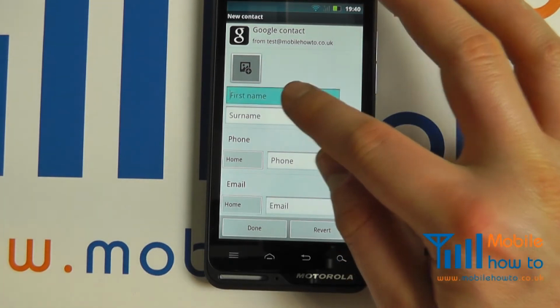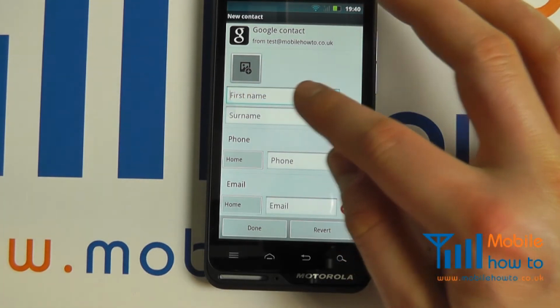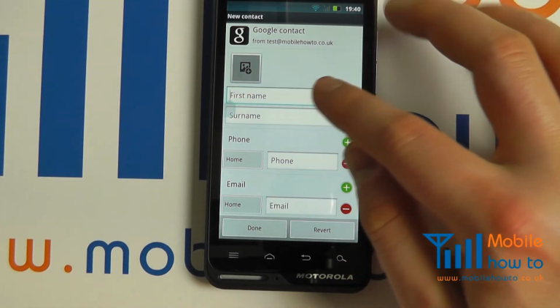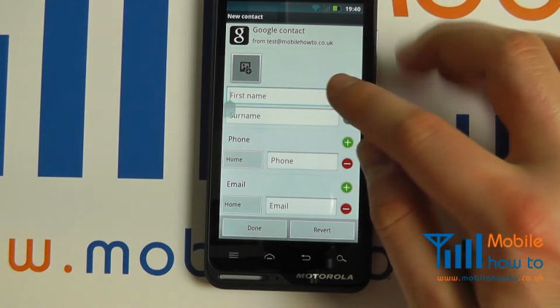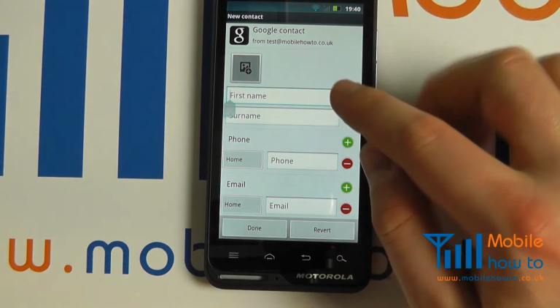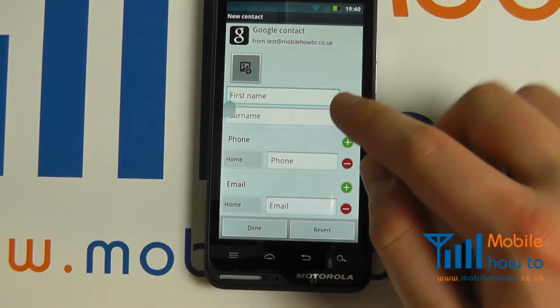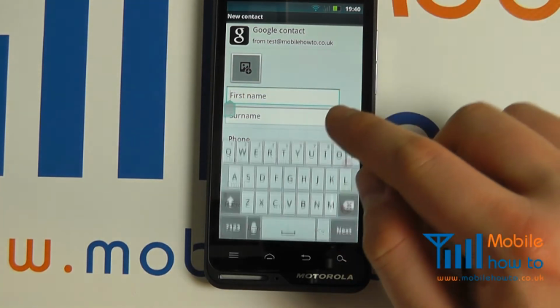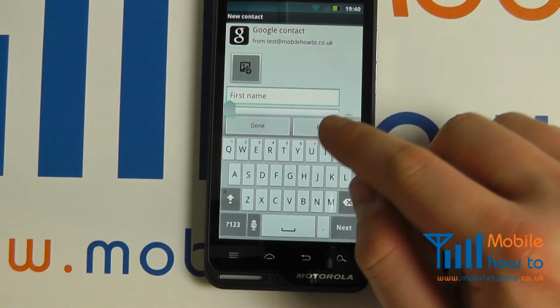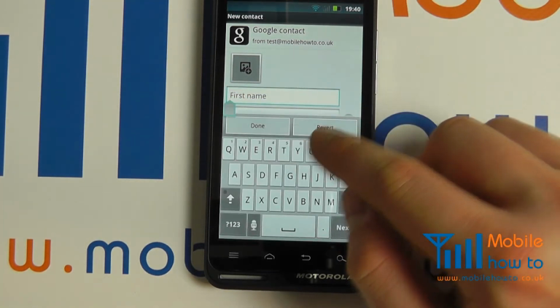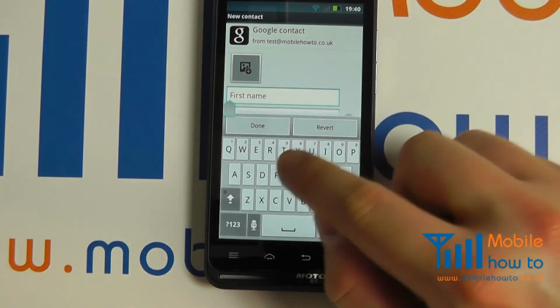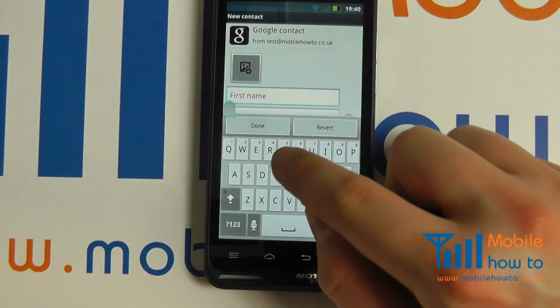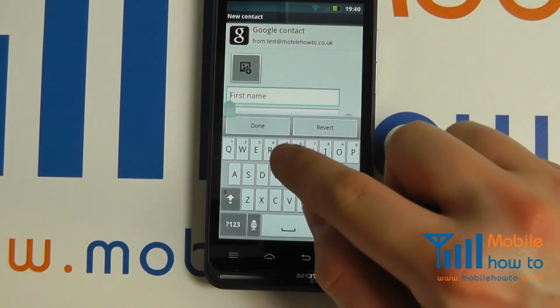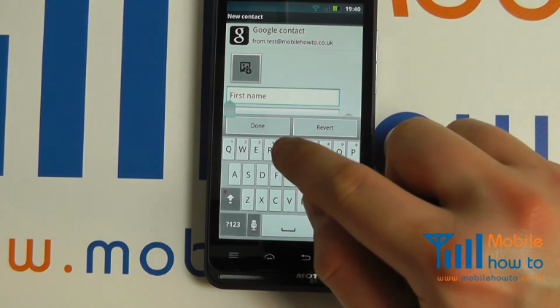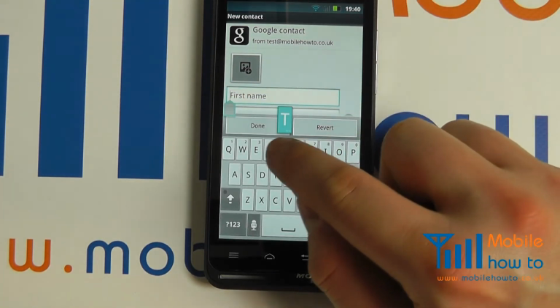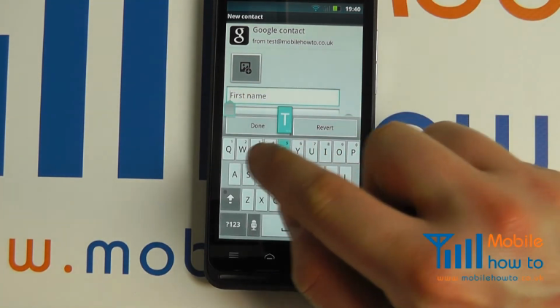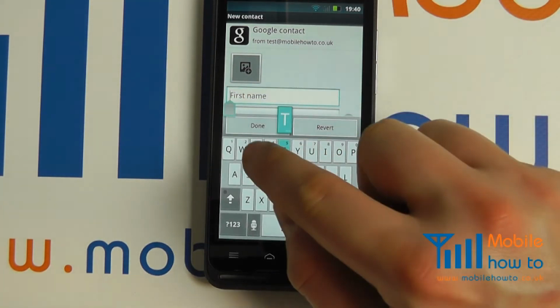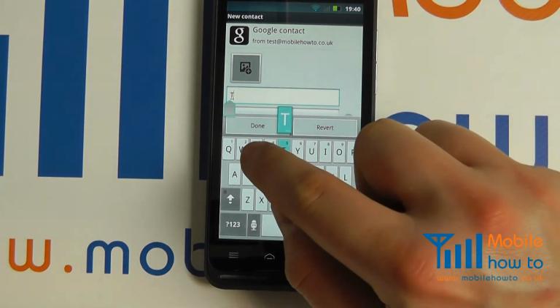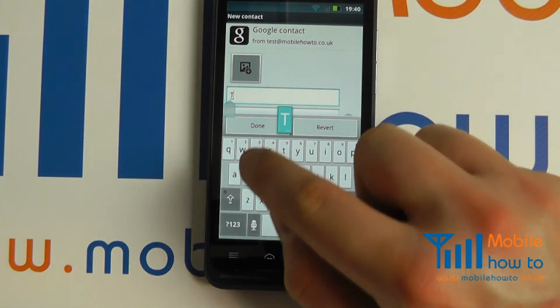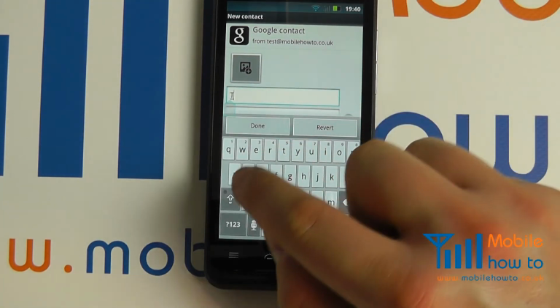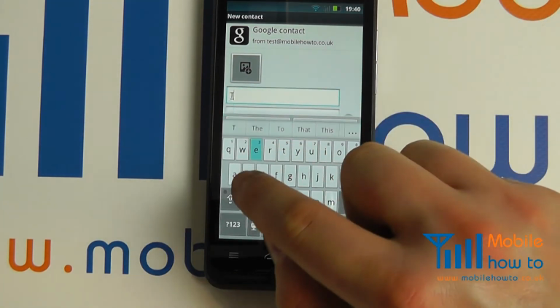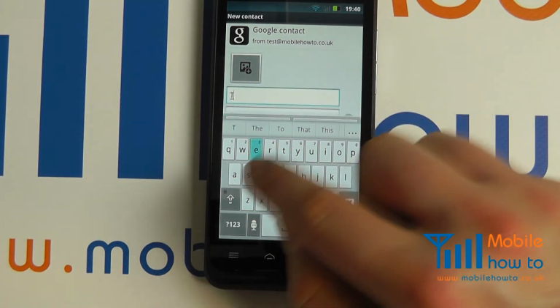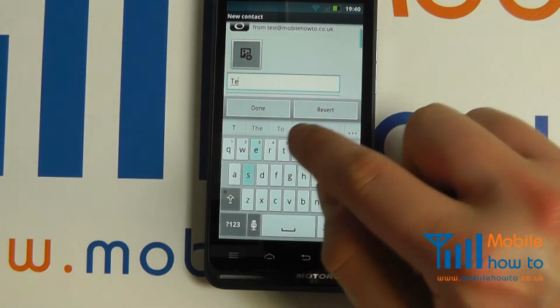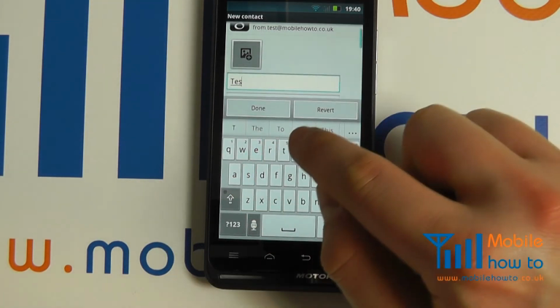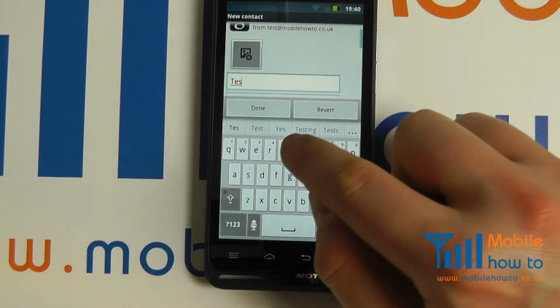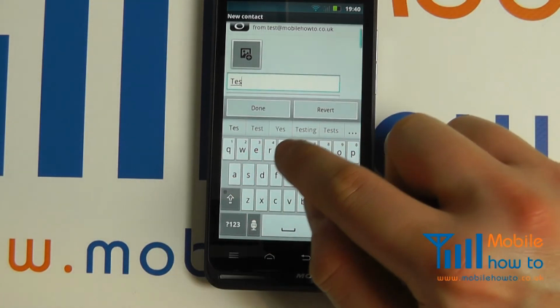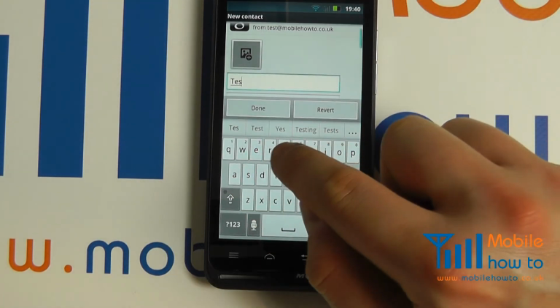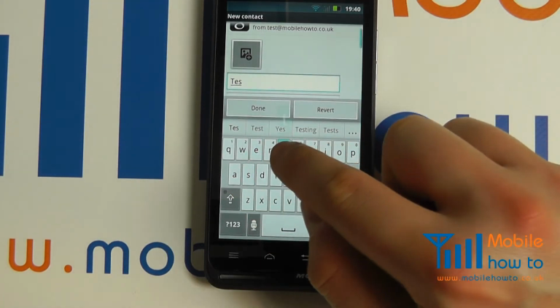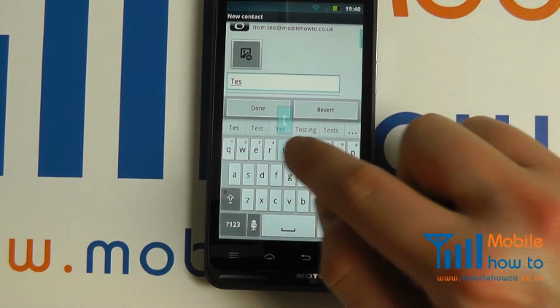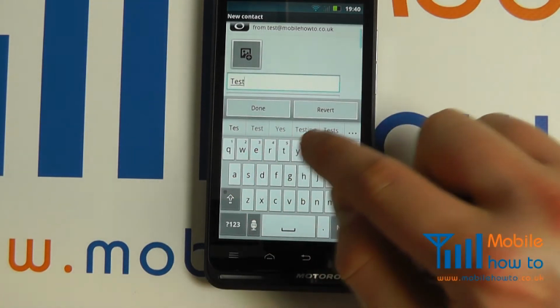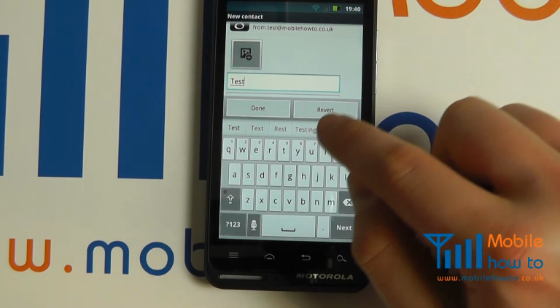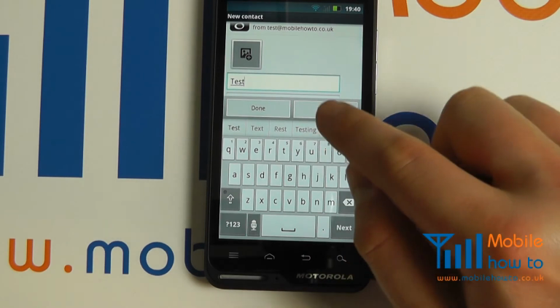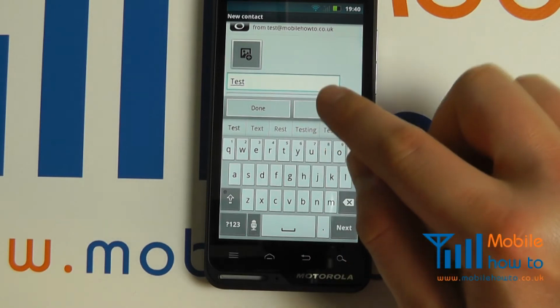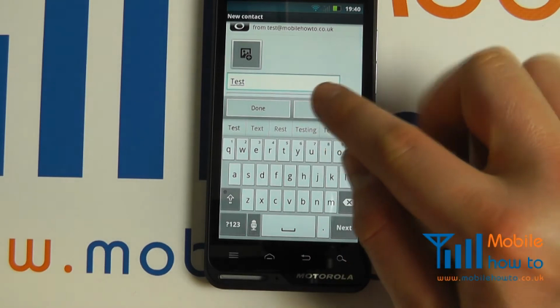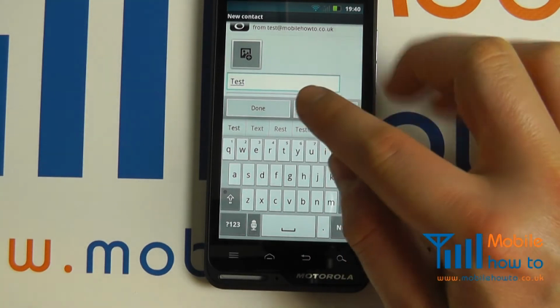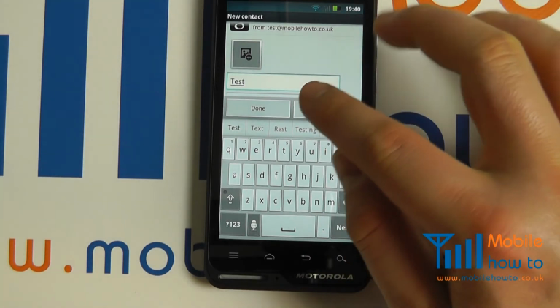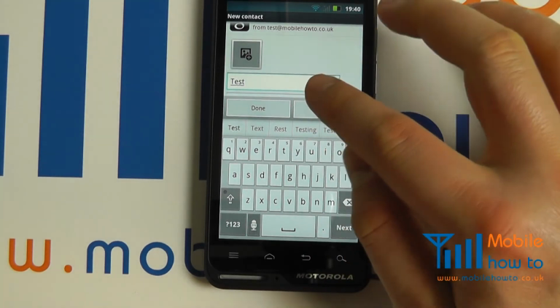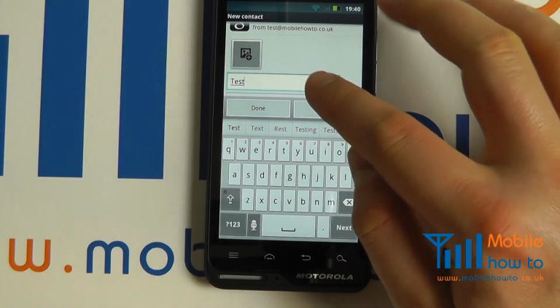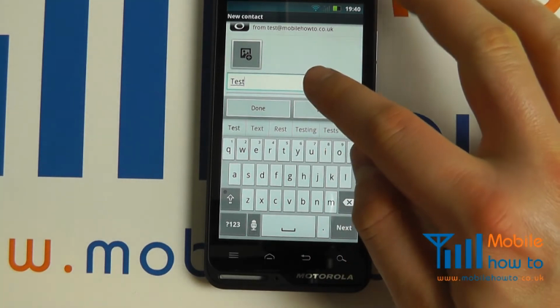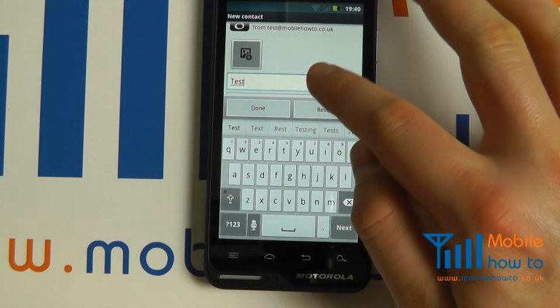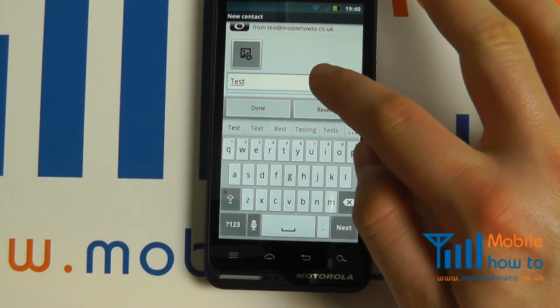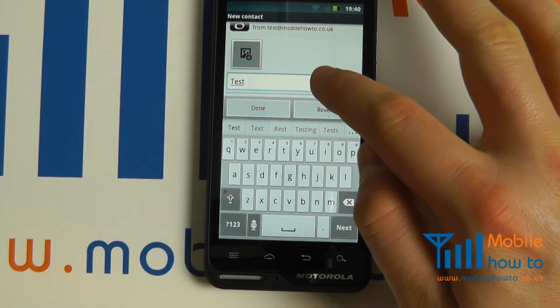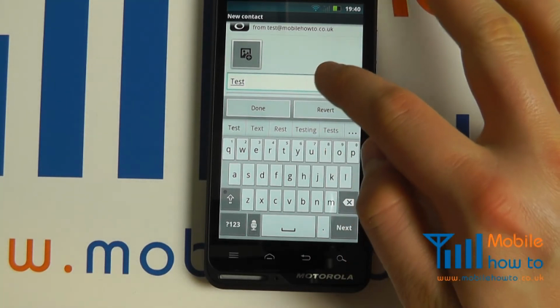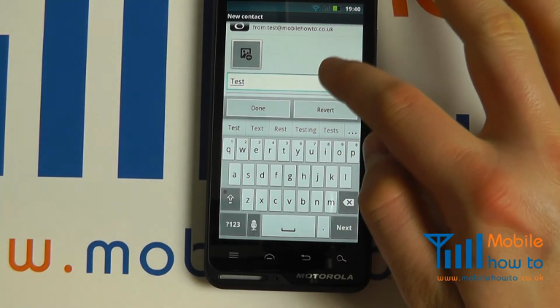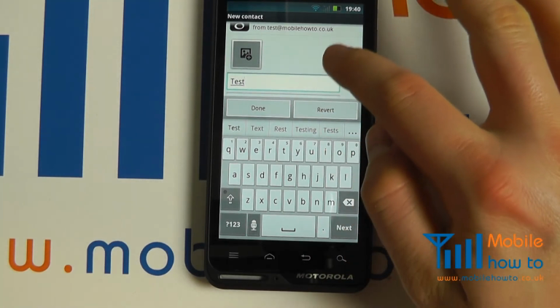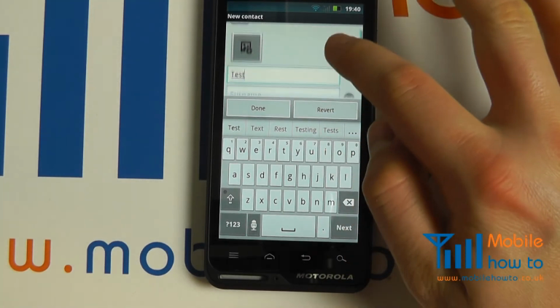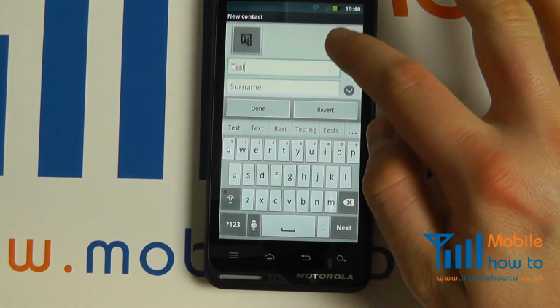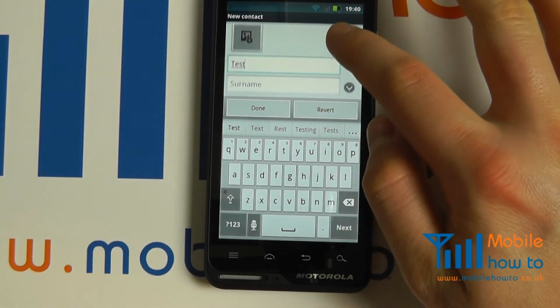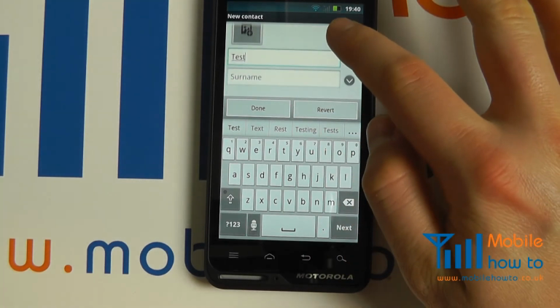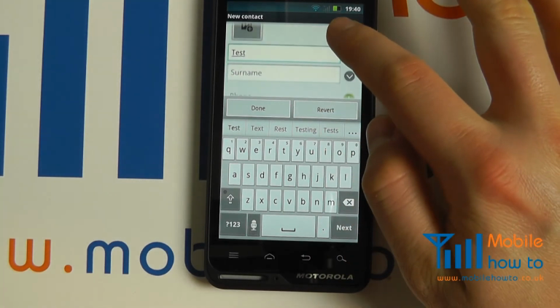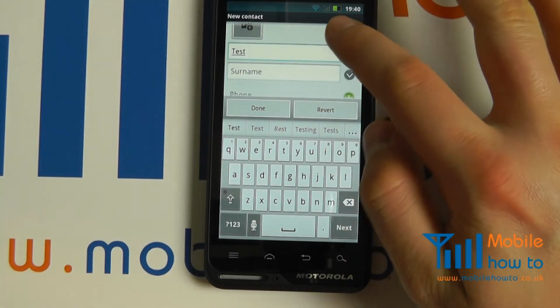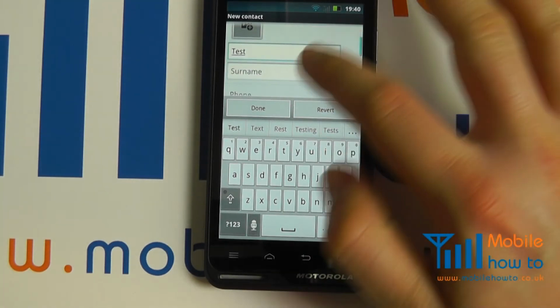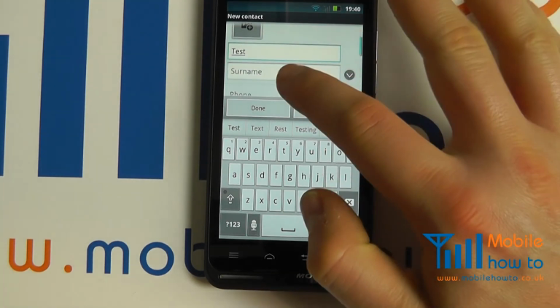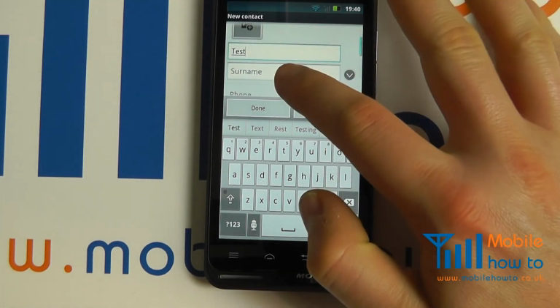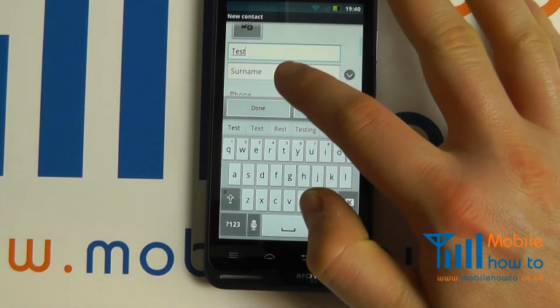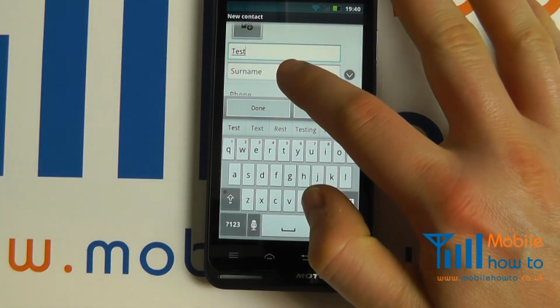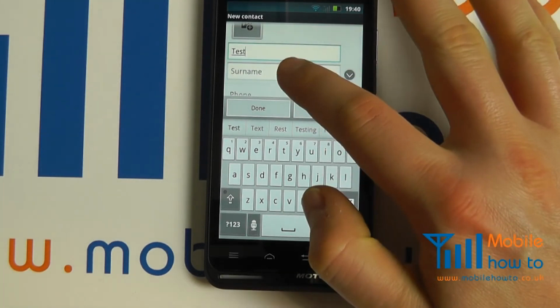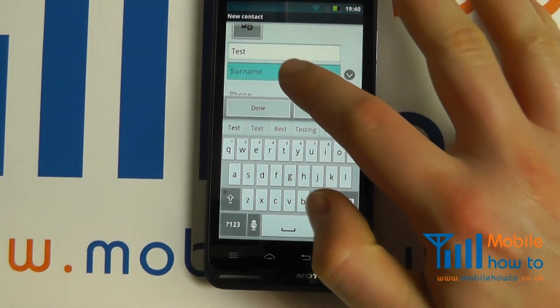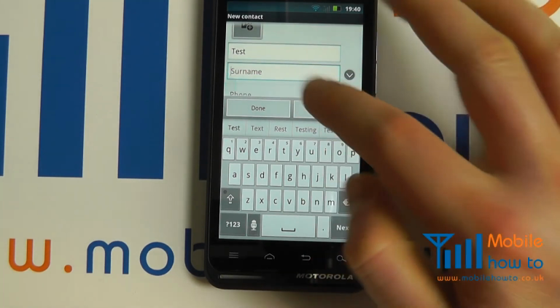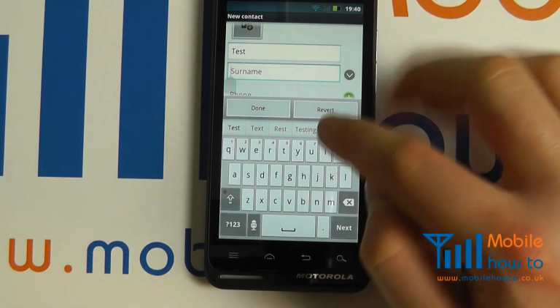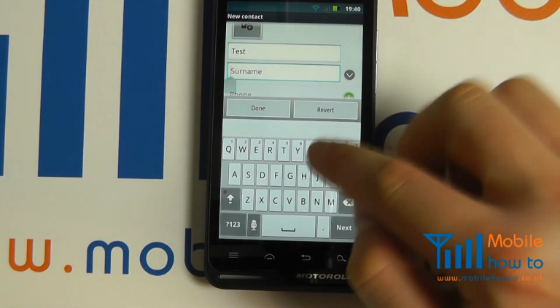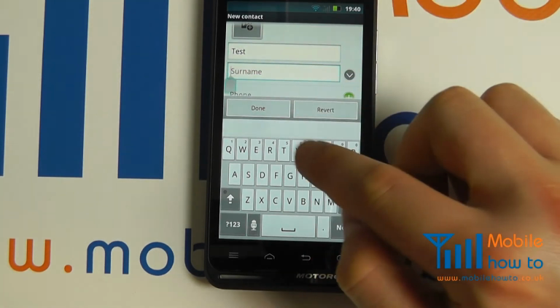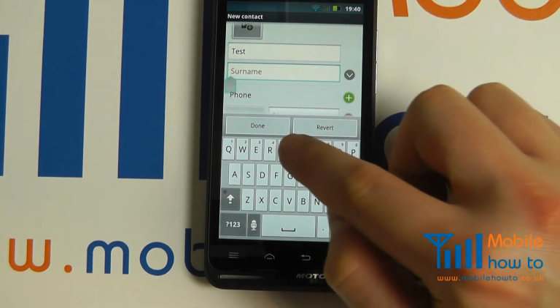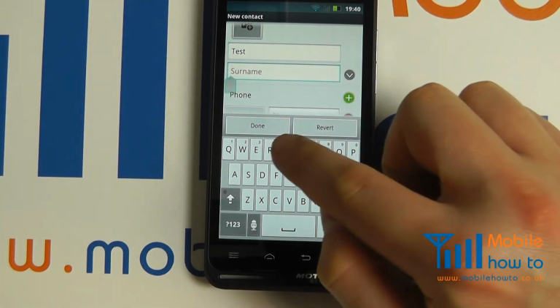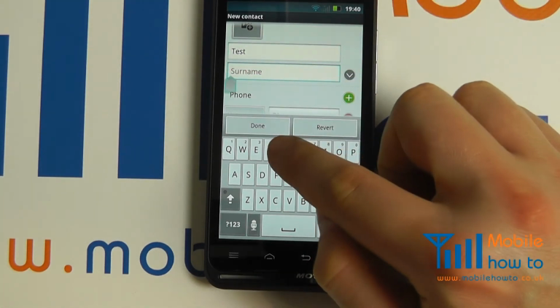Enter the information for the contact in the required fields.